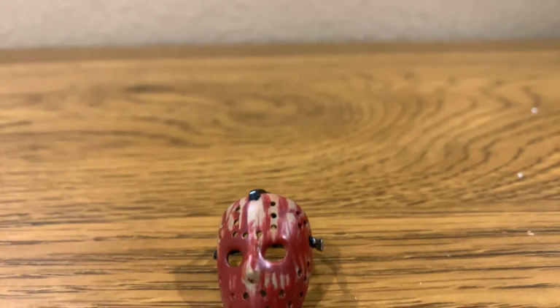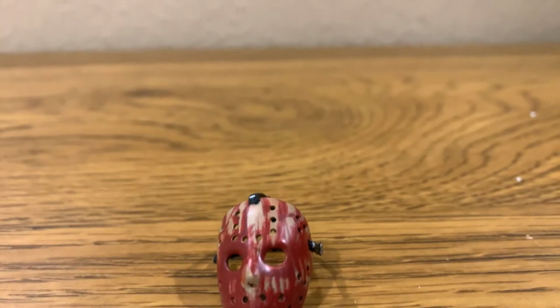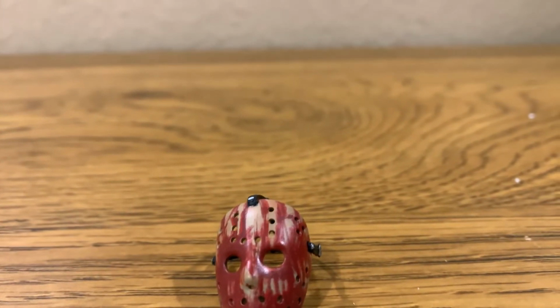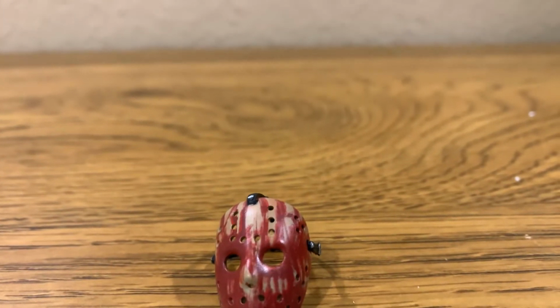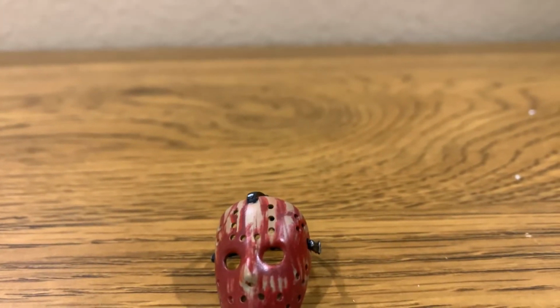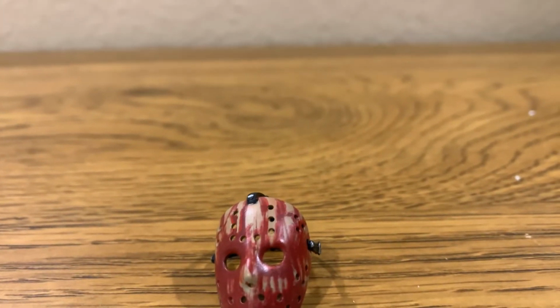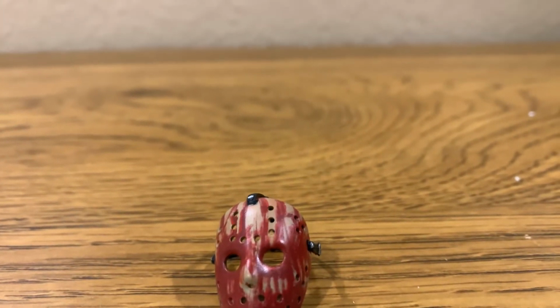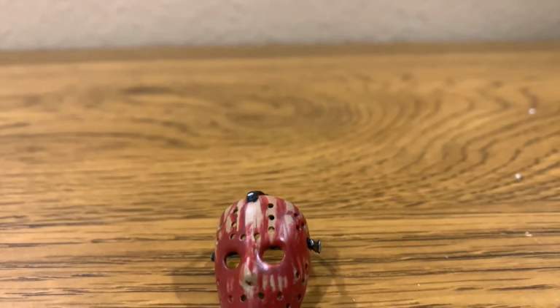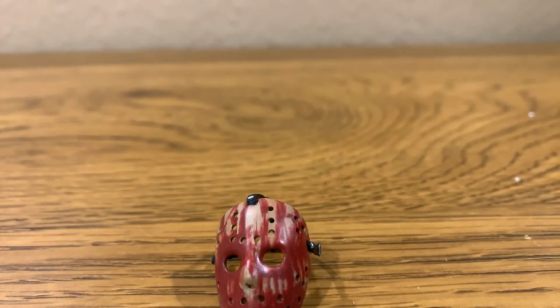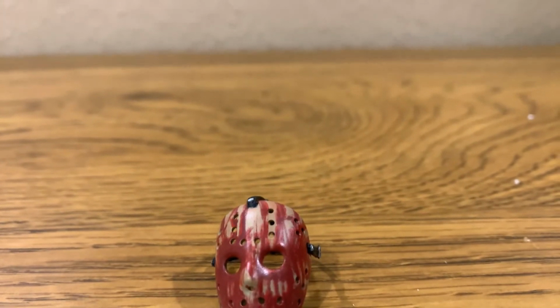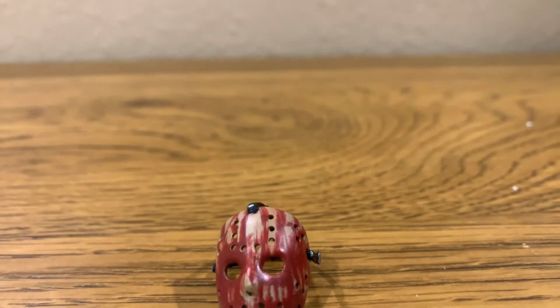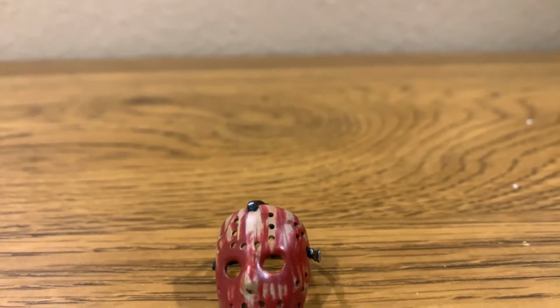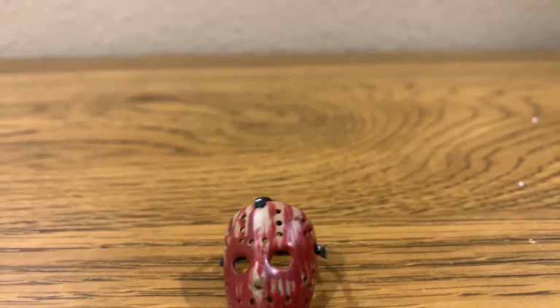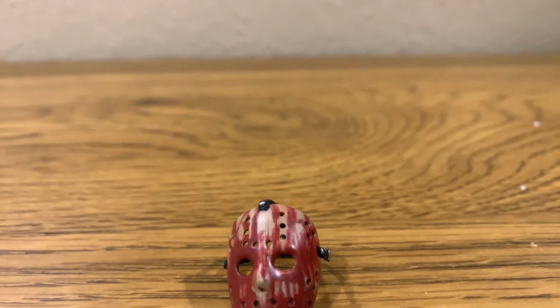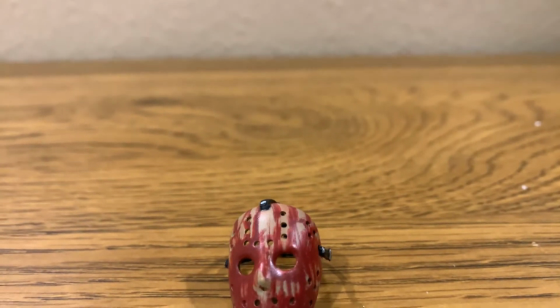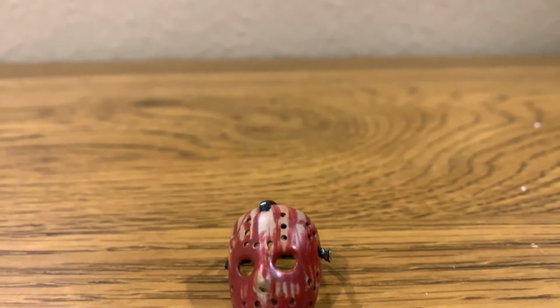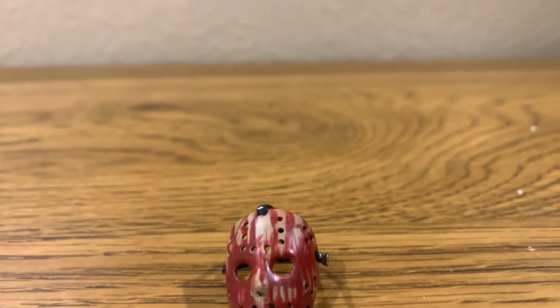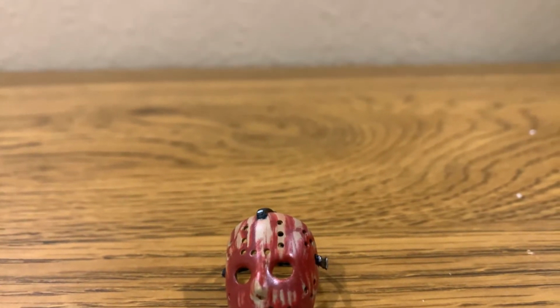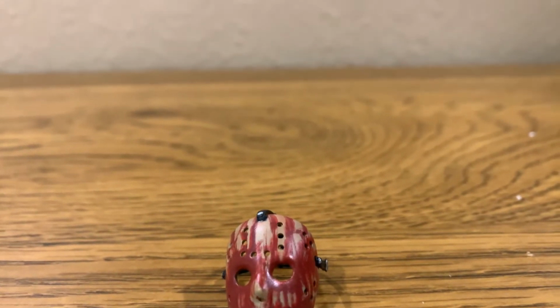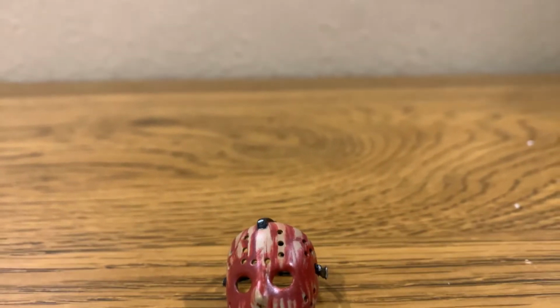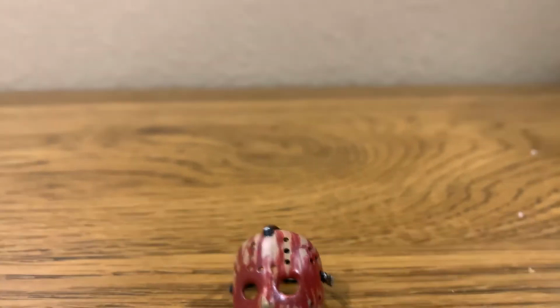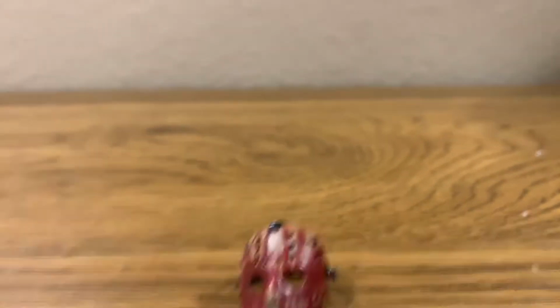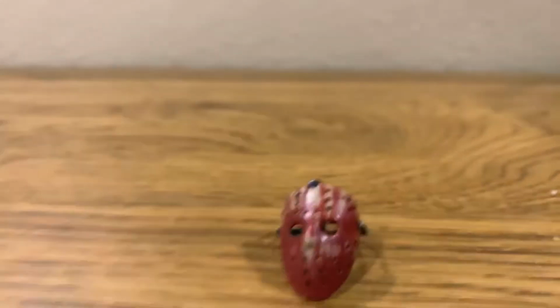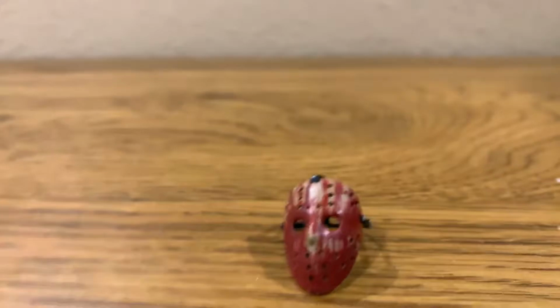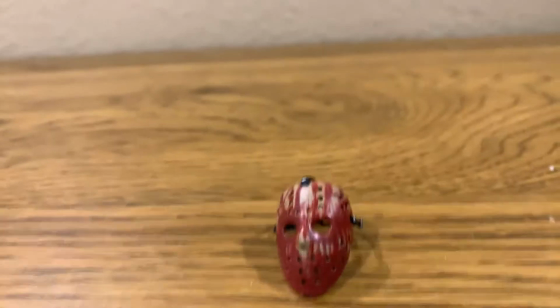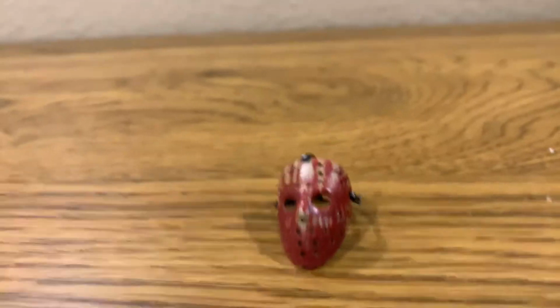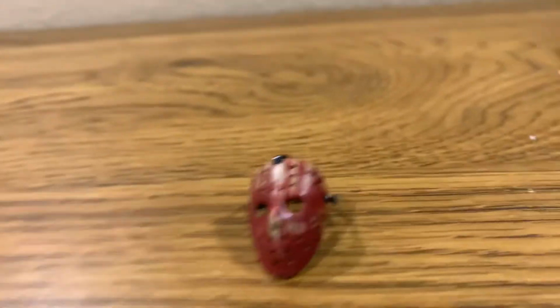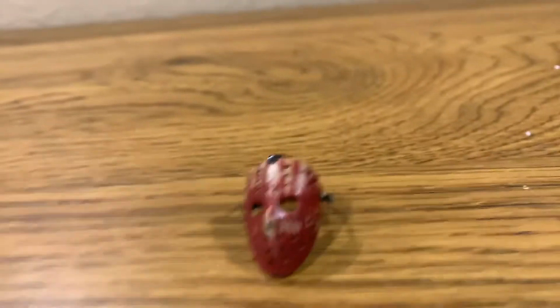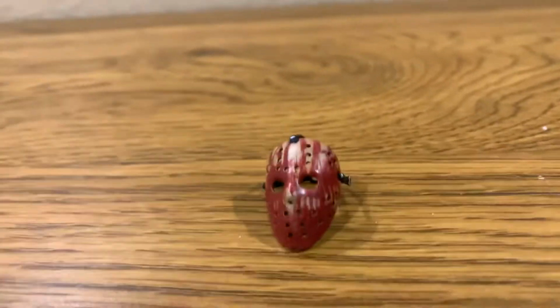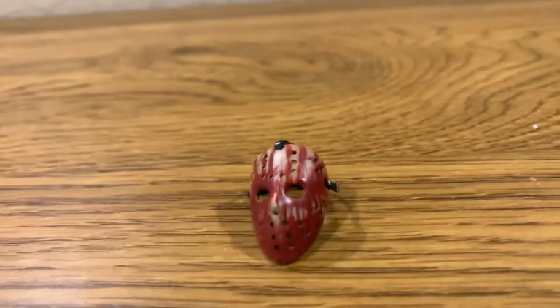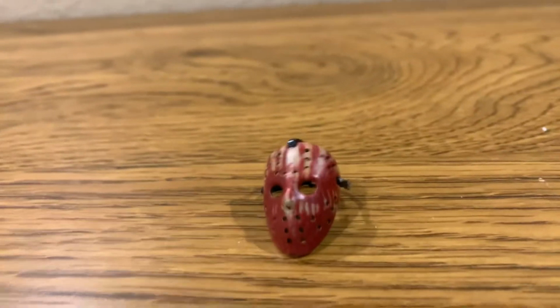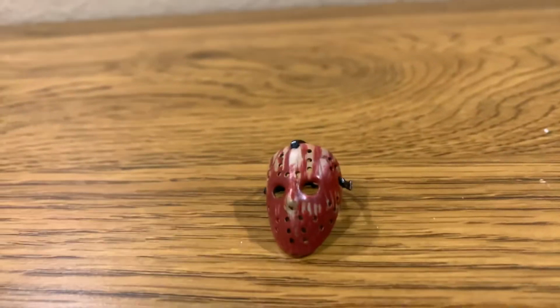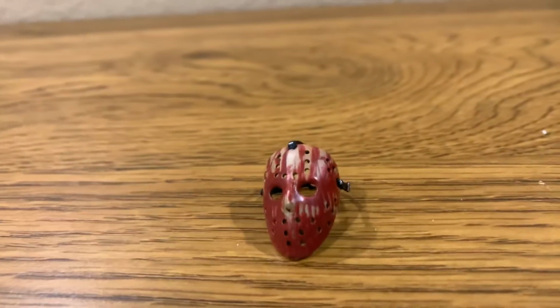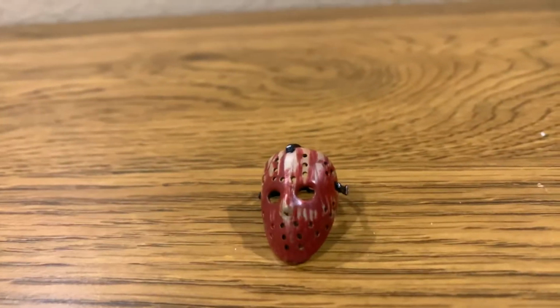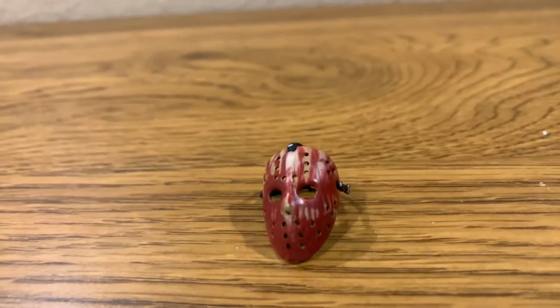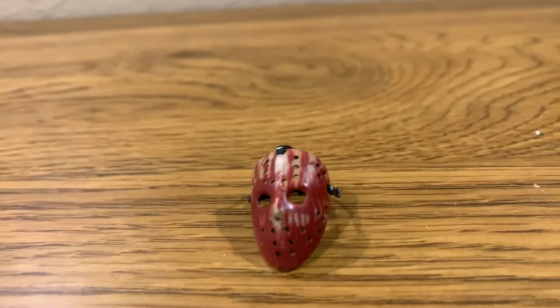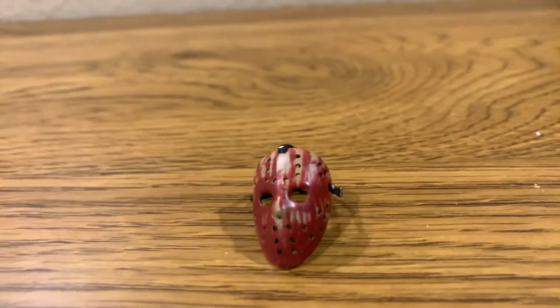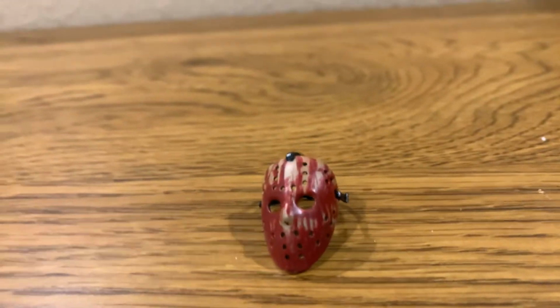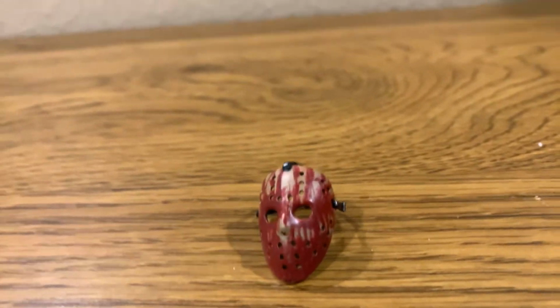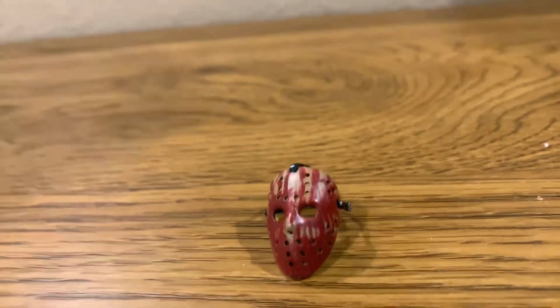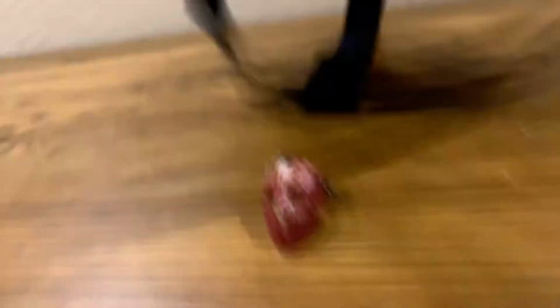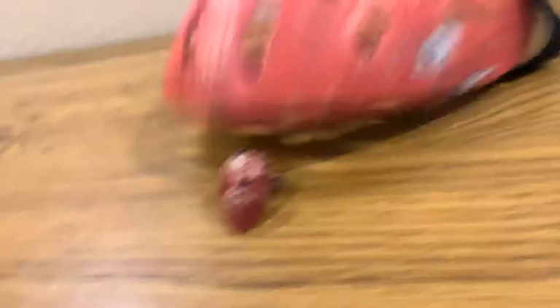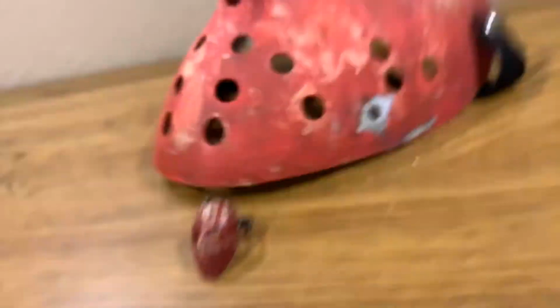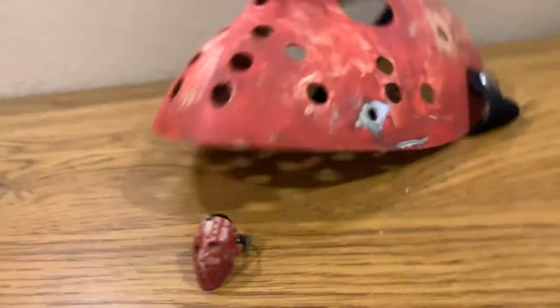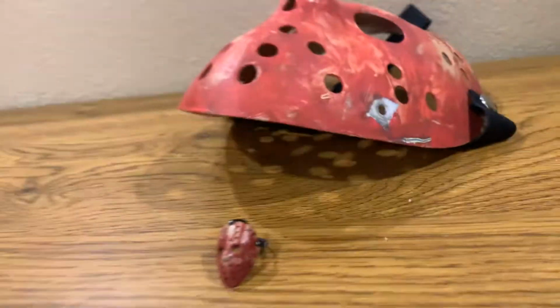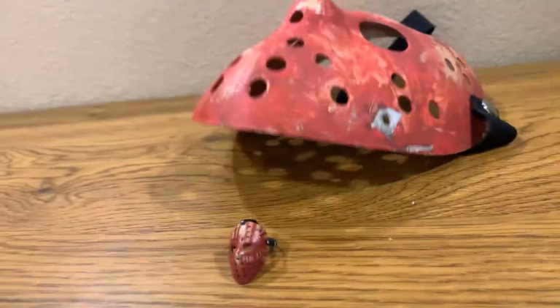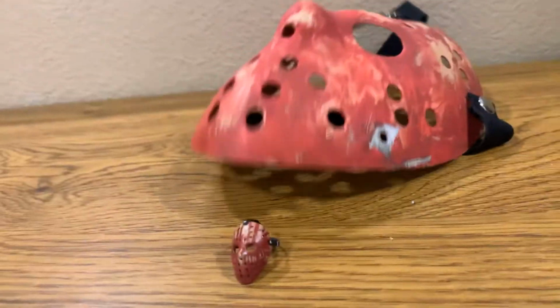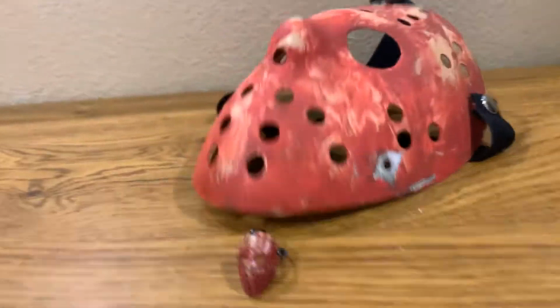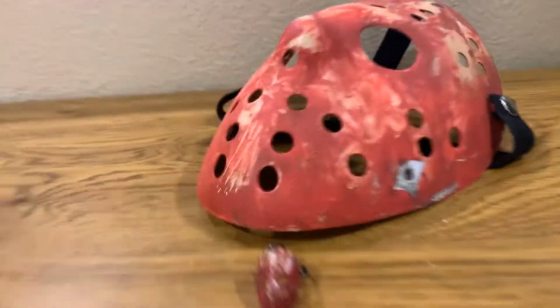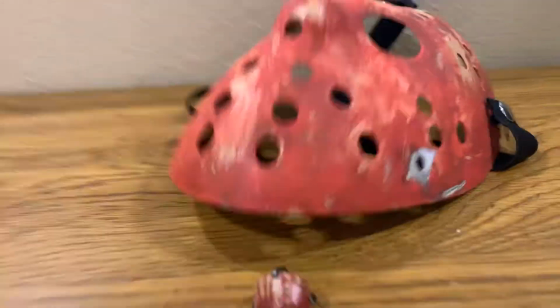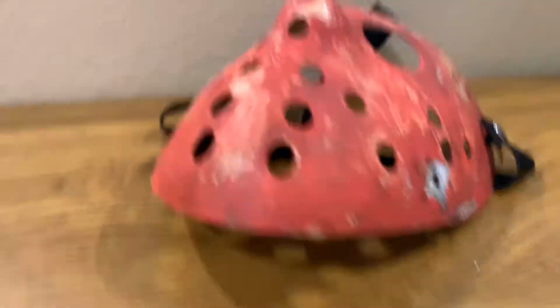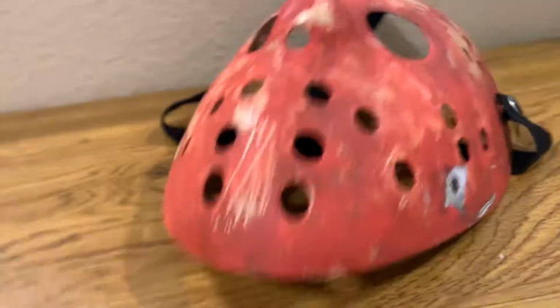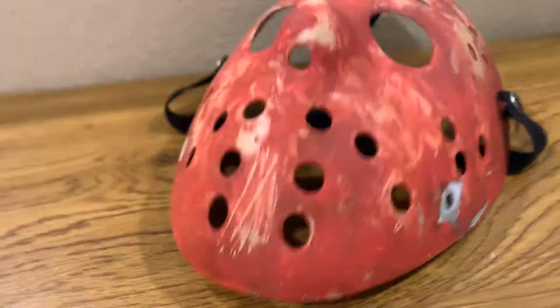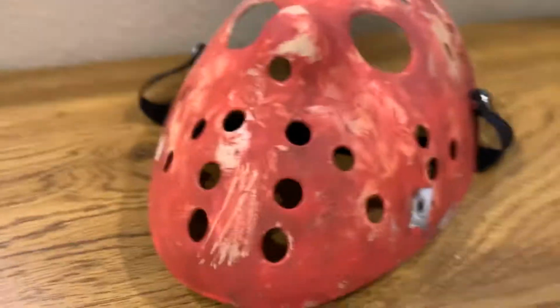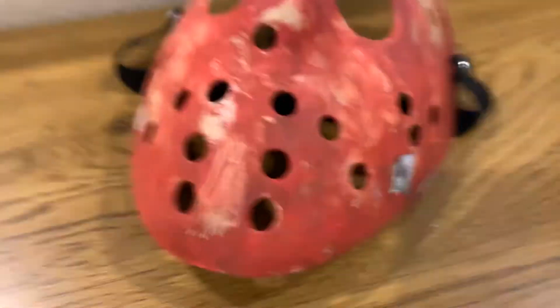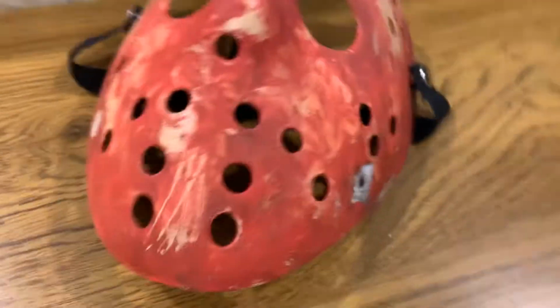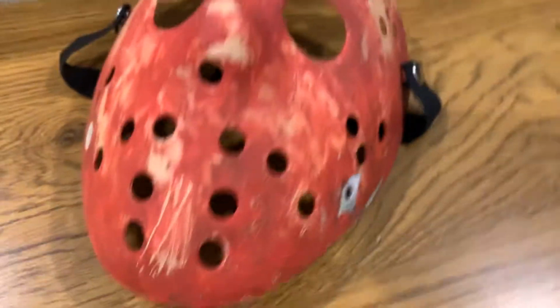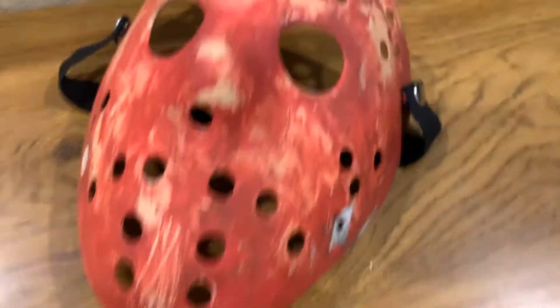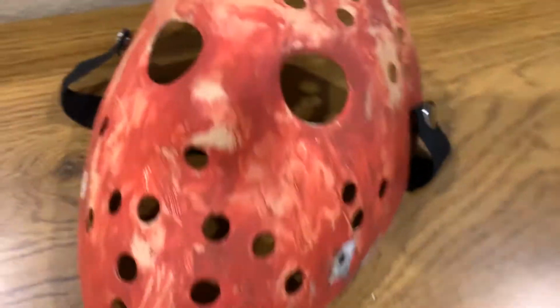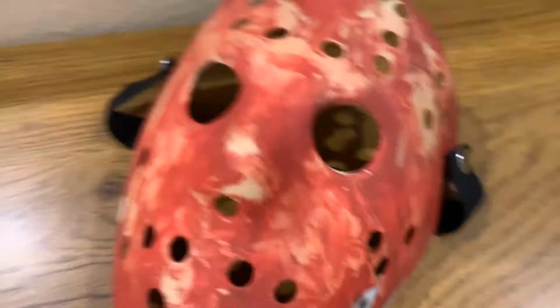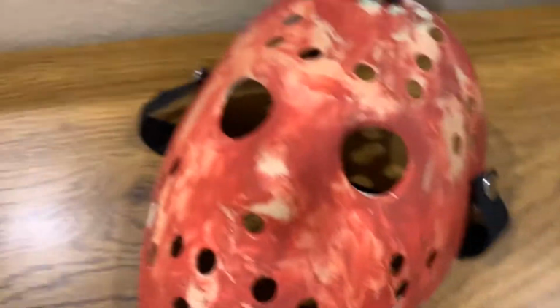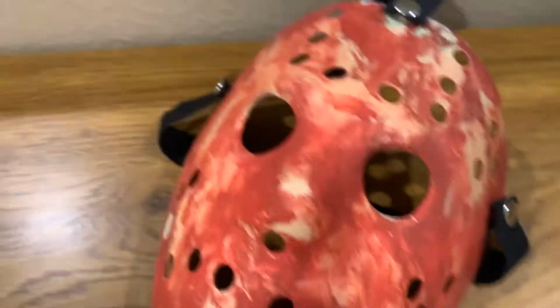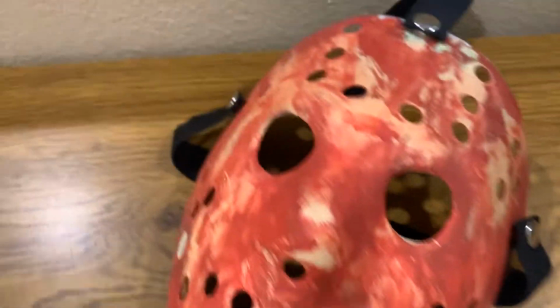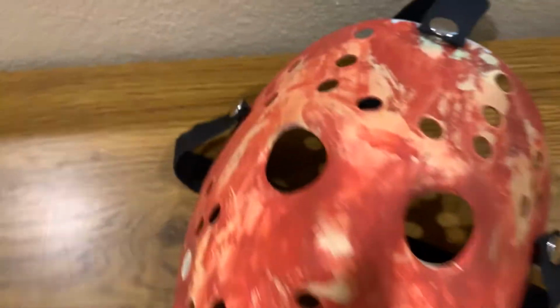I wish it could be a little bit bigger, but I don't really know. It is a pretty nice looking mask. Oh wait a minute, that's pretty nice.